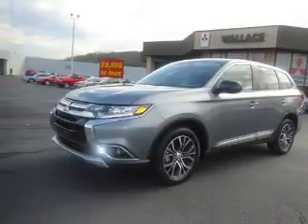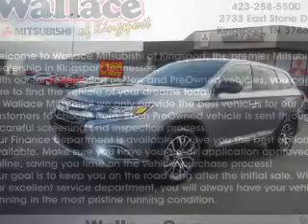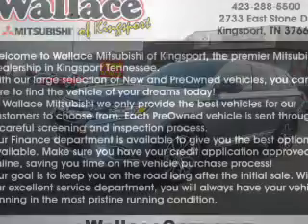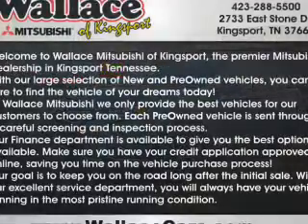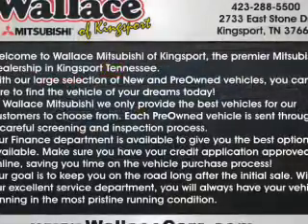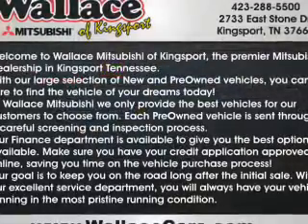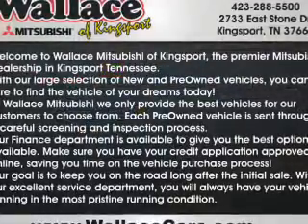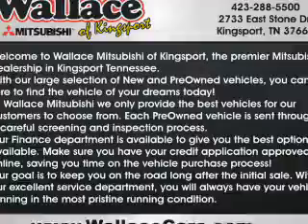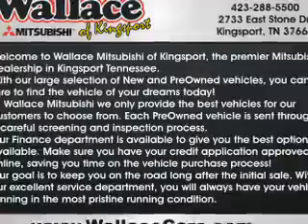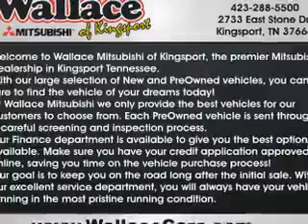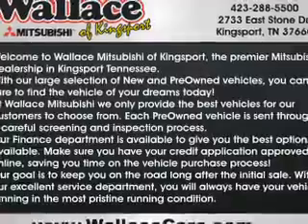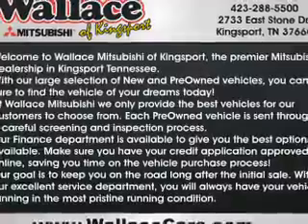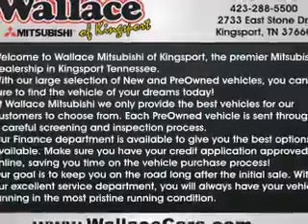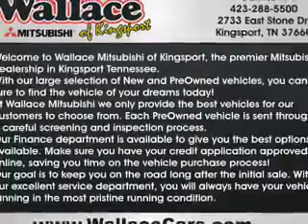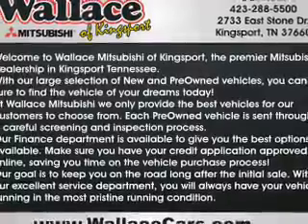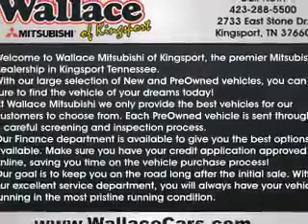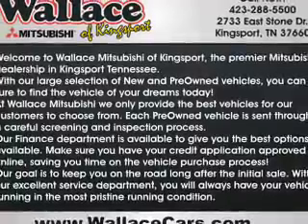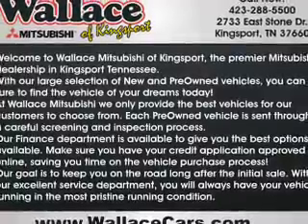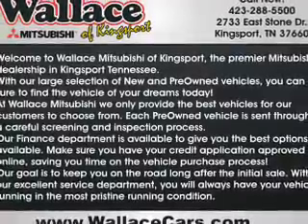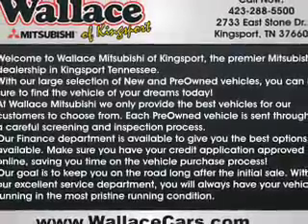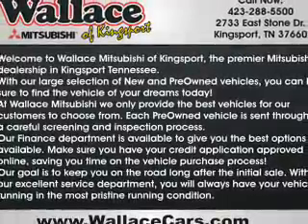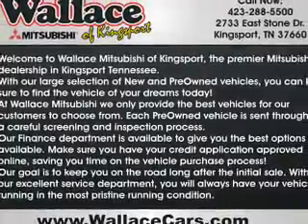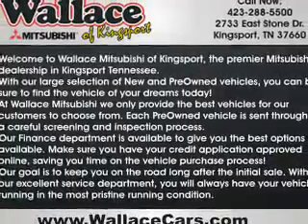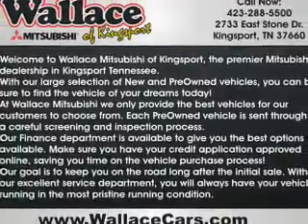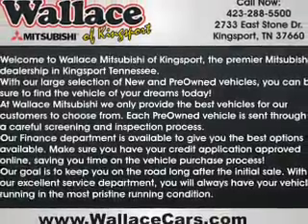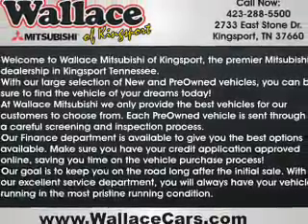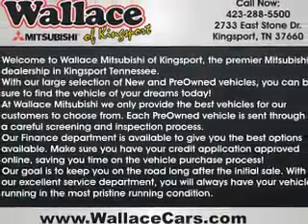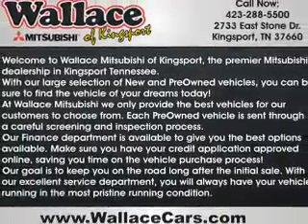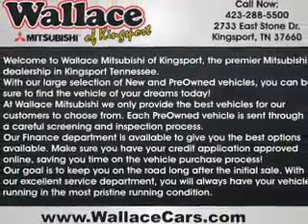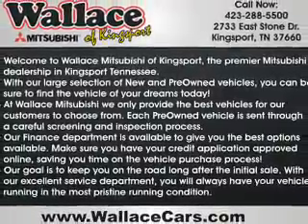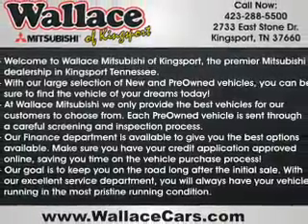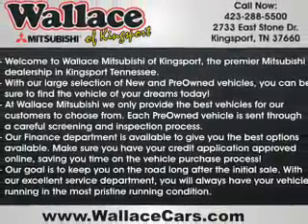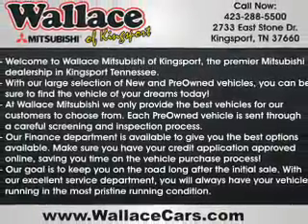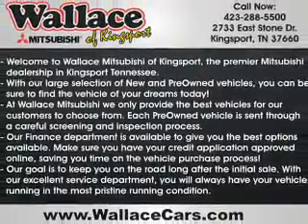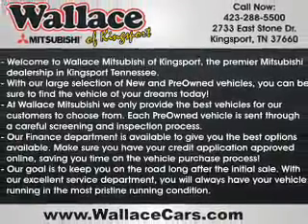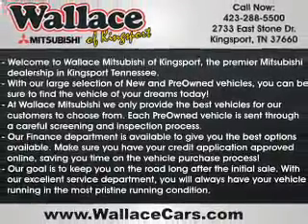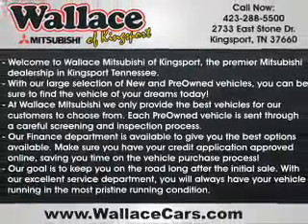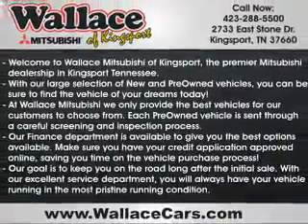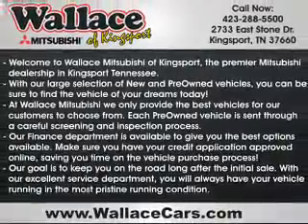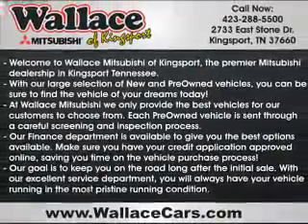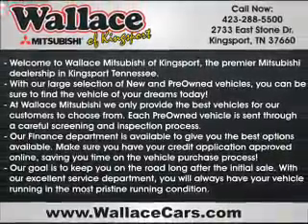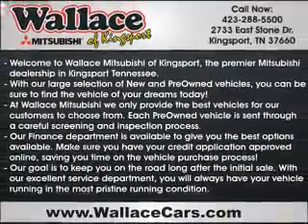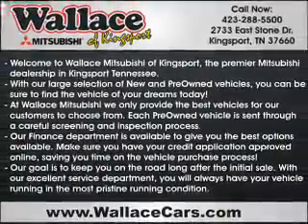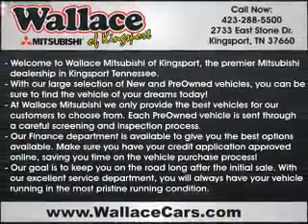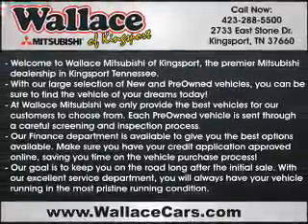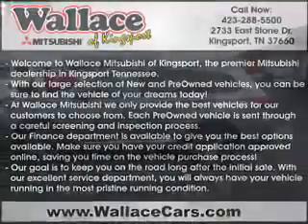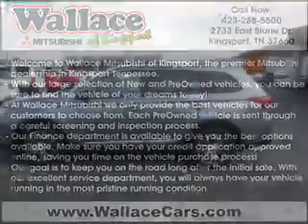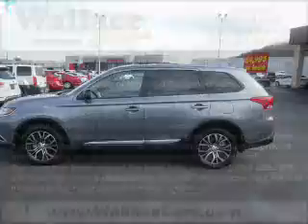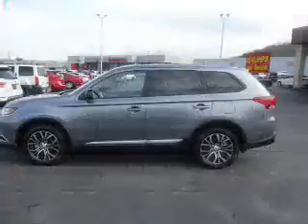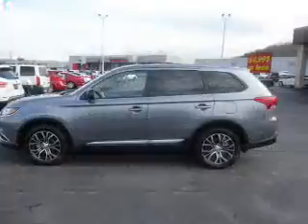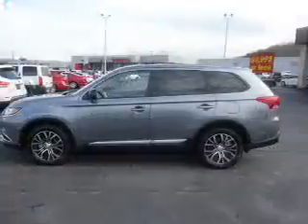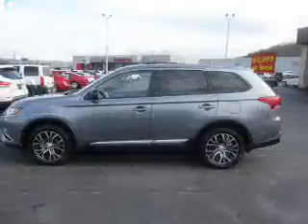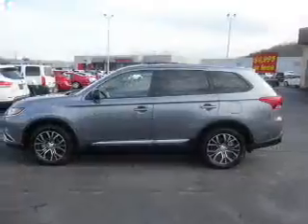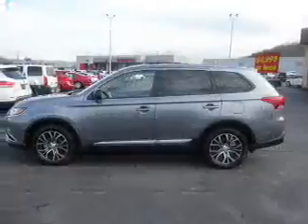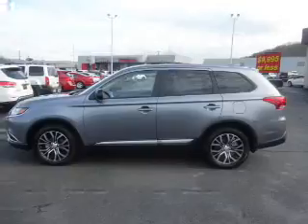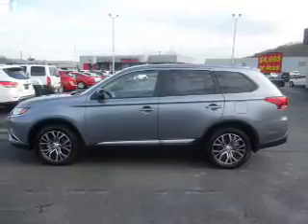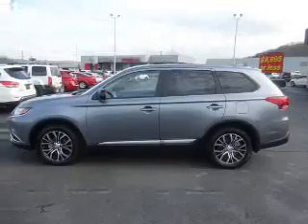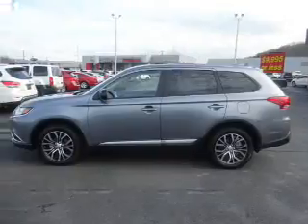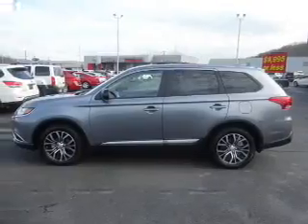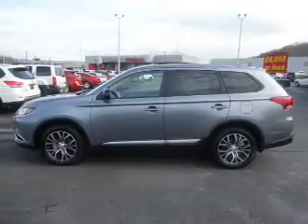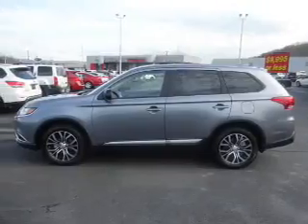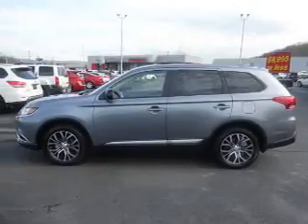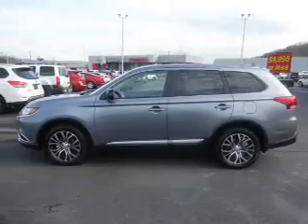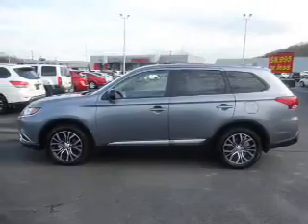It's powered by all-wheel drive, a 2.4 liter 4-cylinder engine, and a continuously variable transmission.